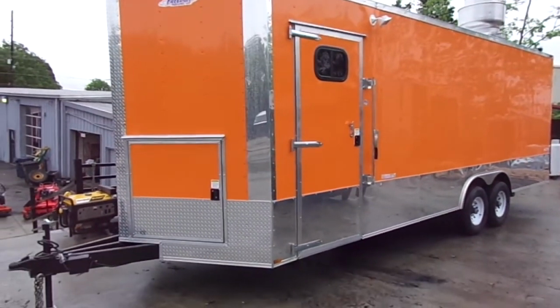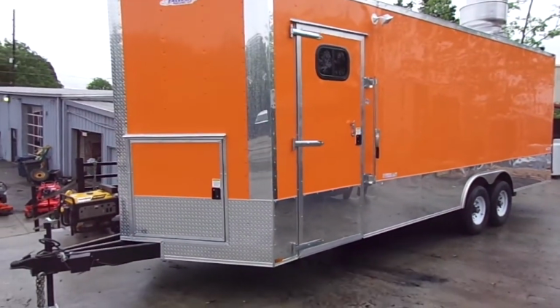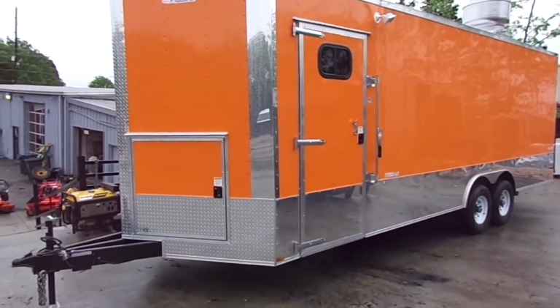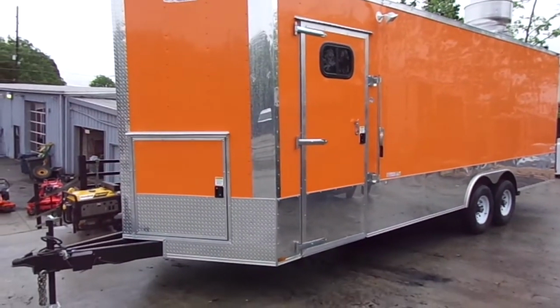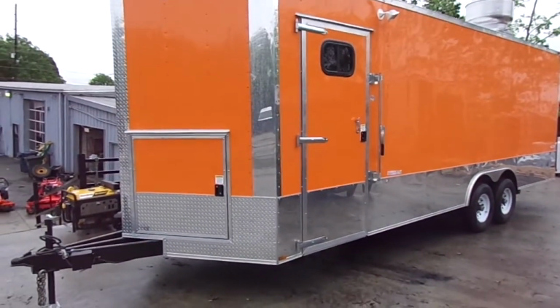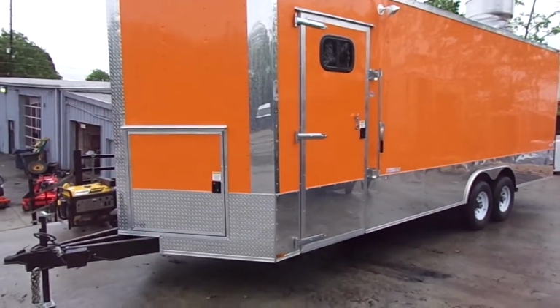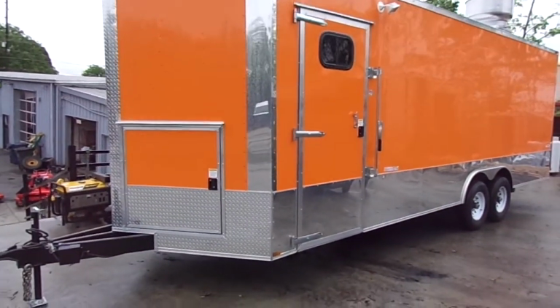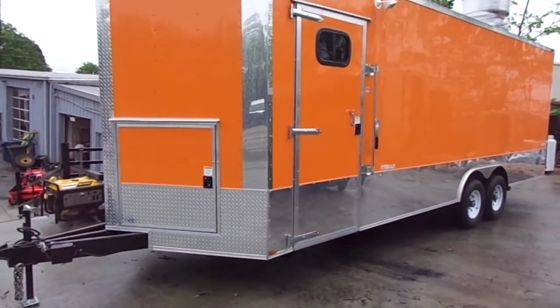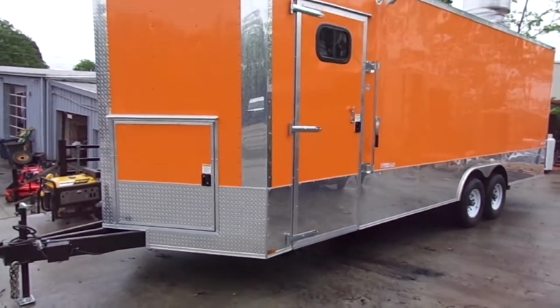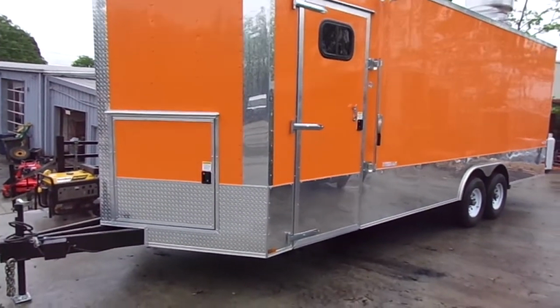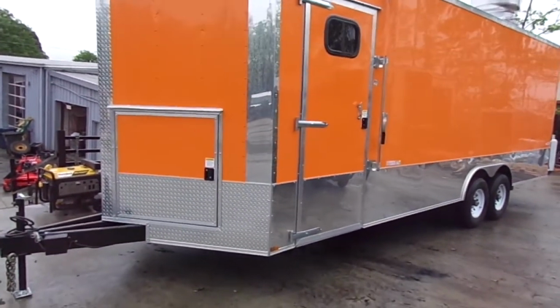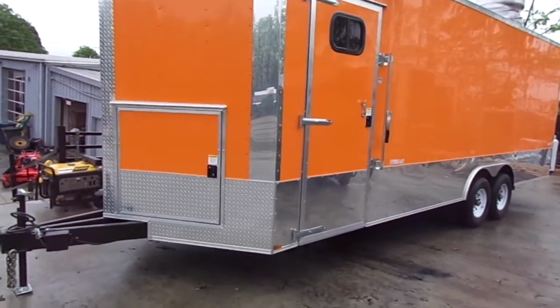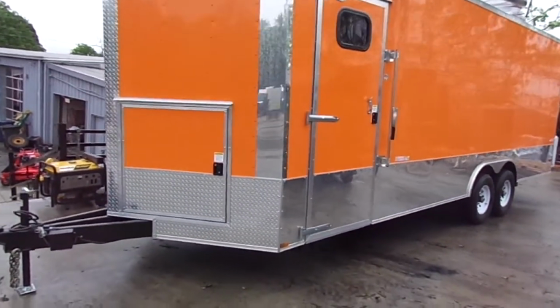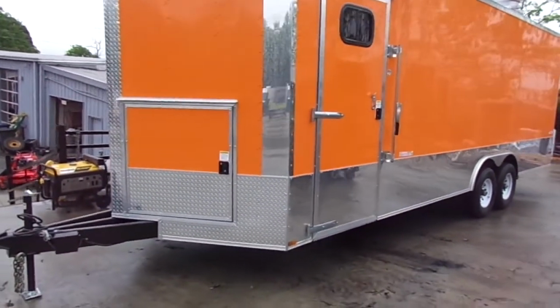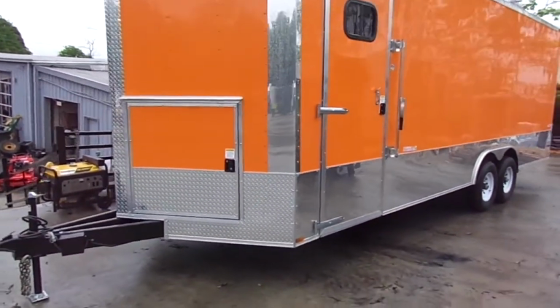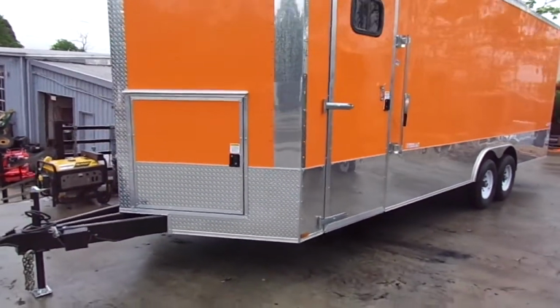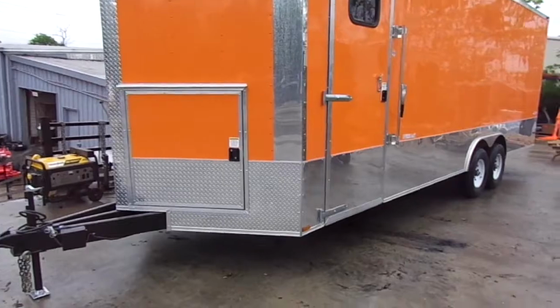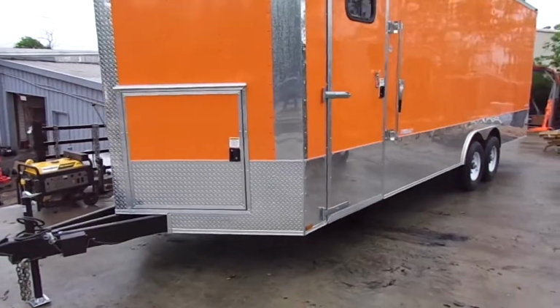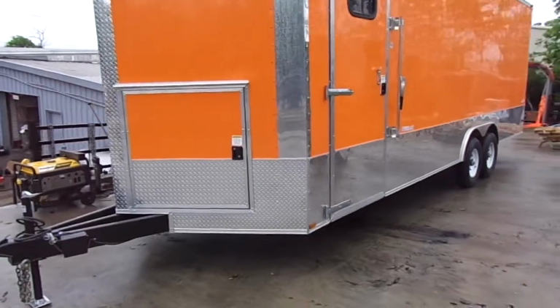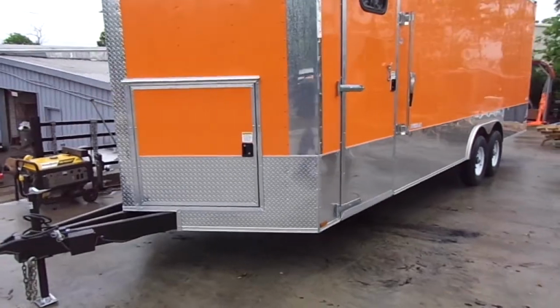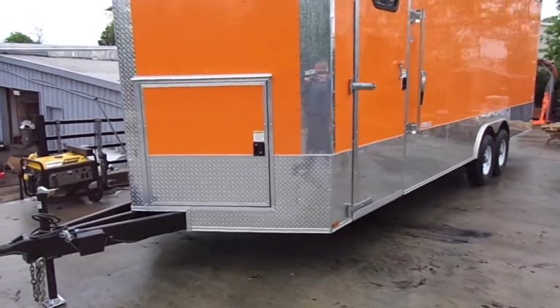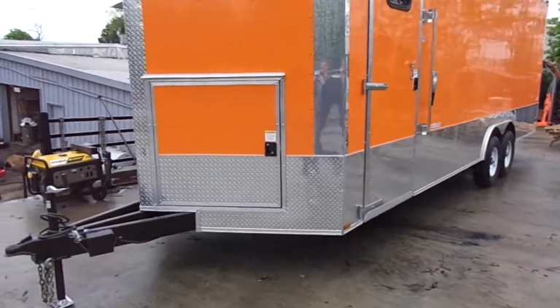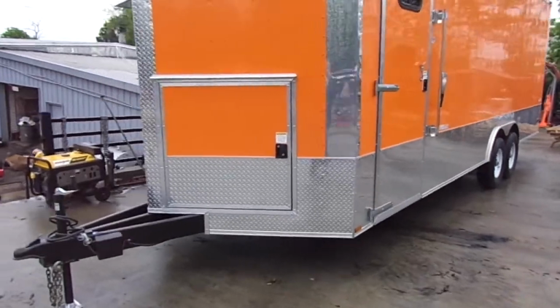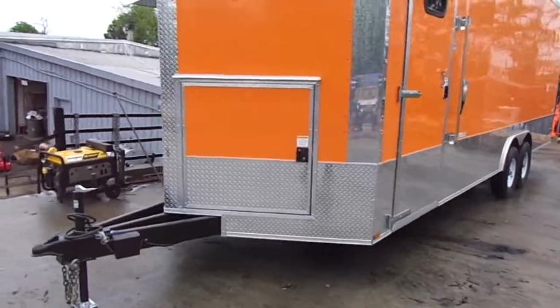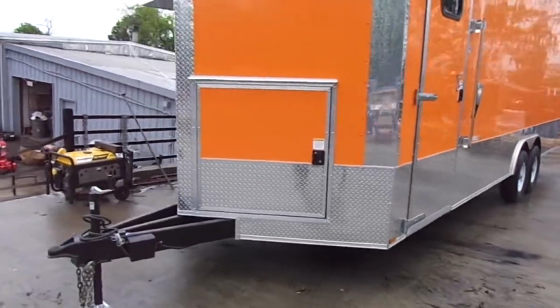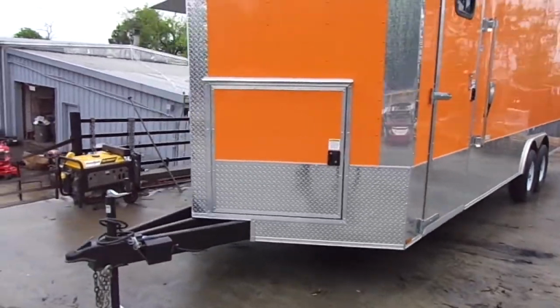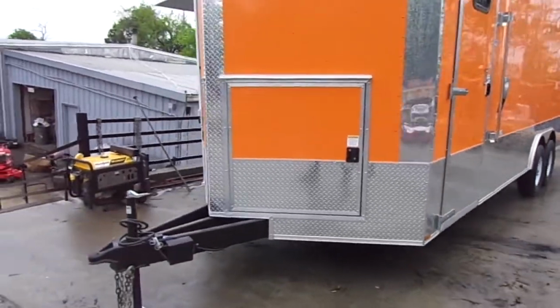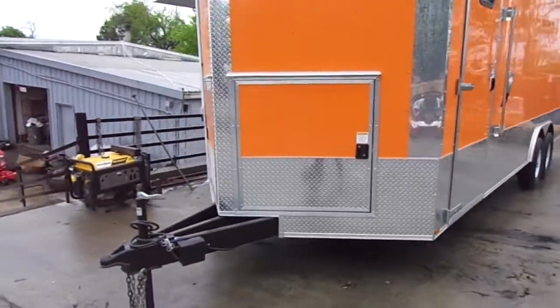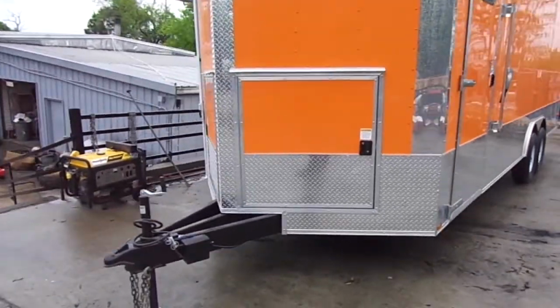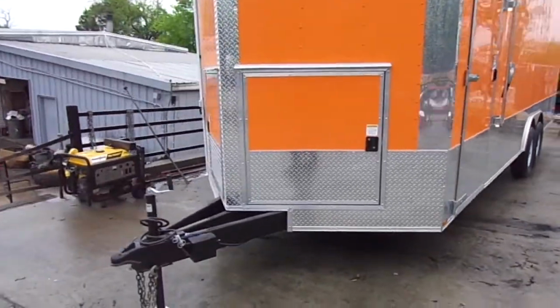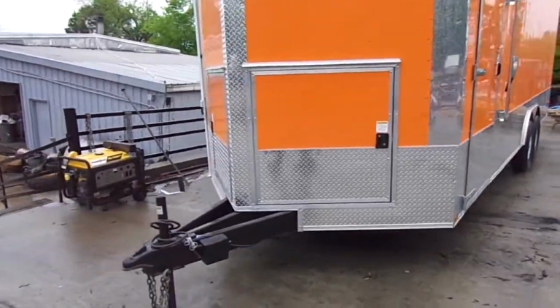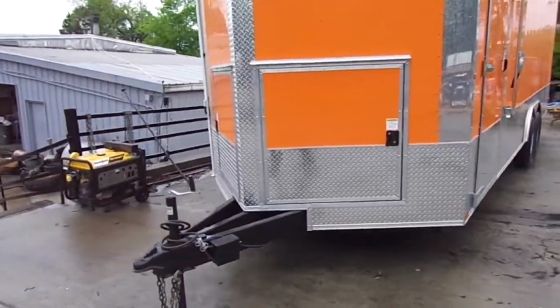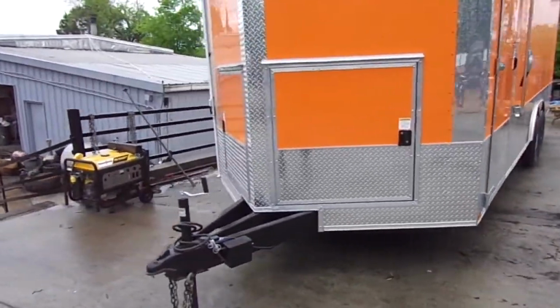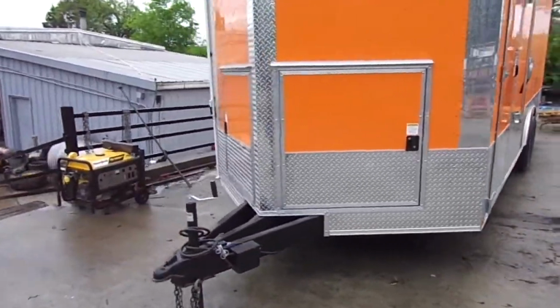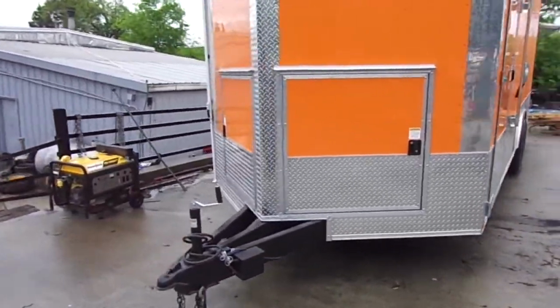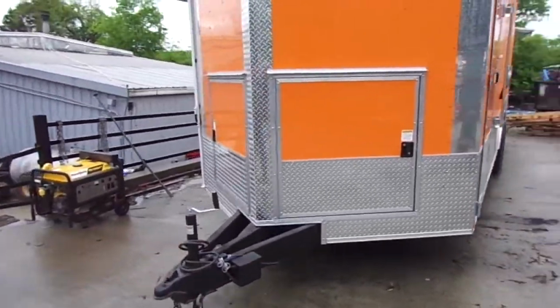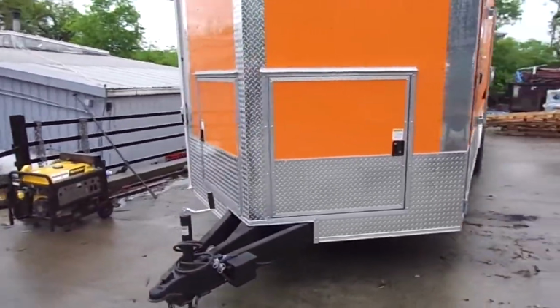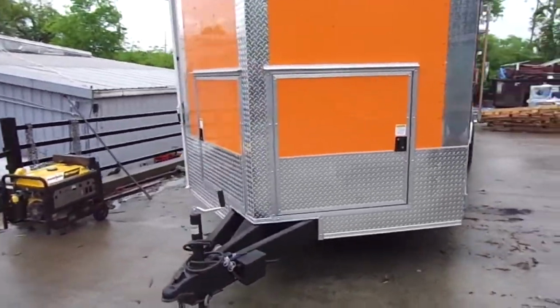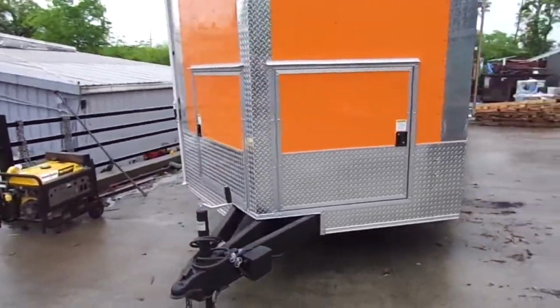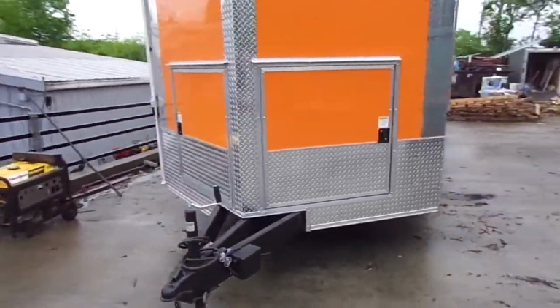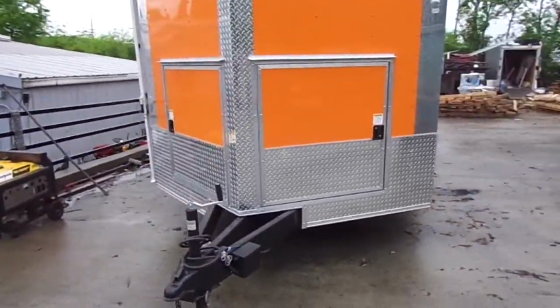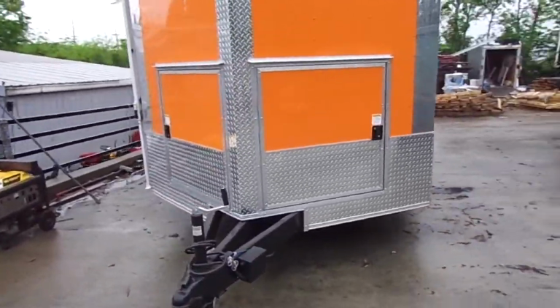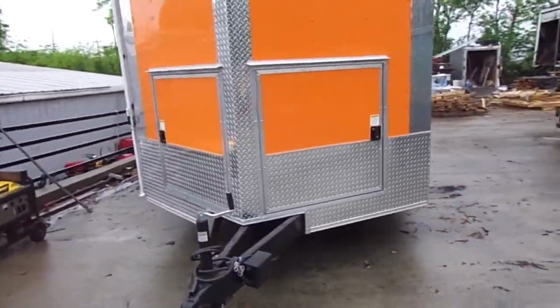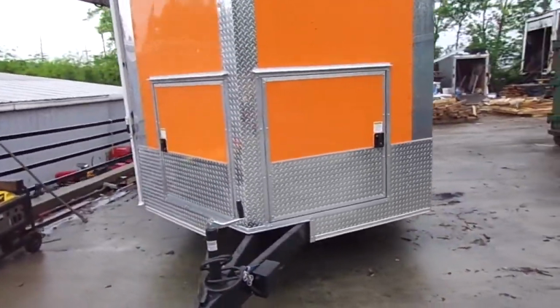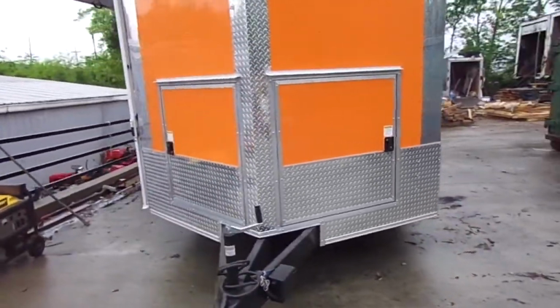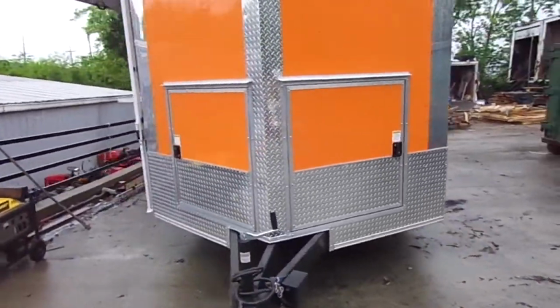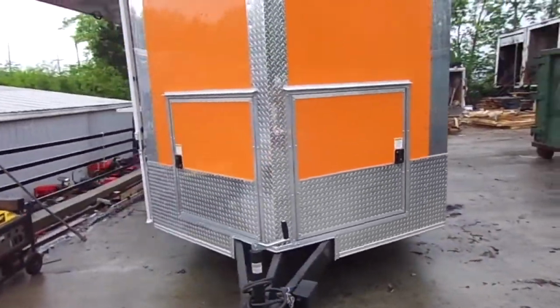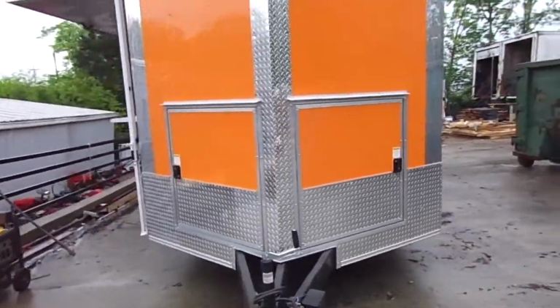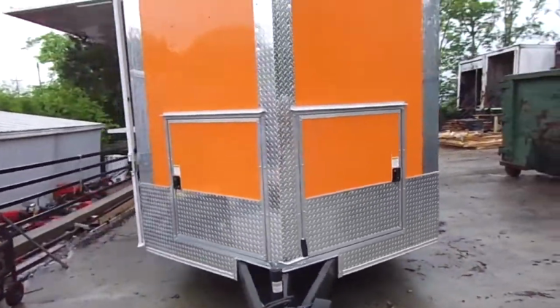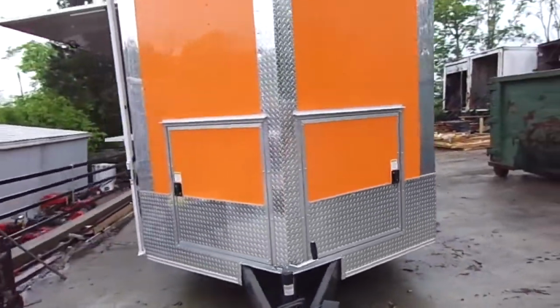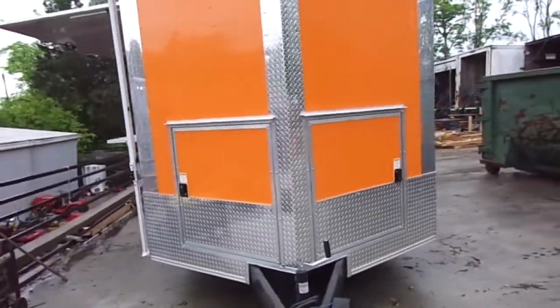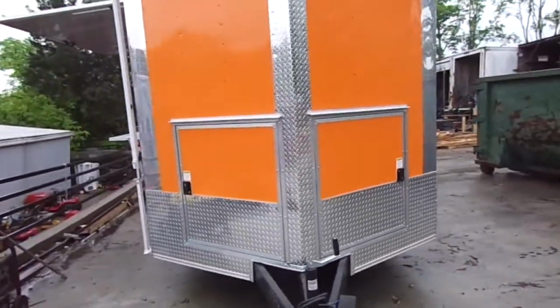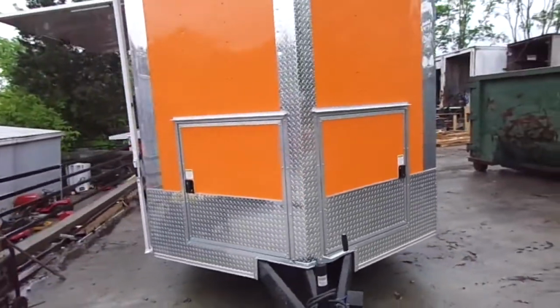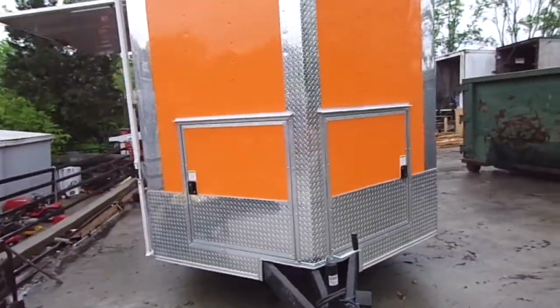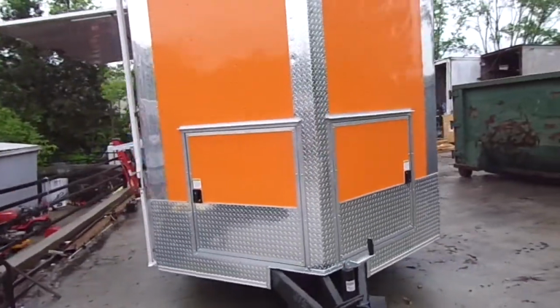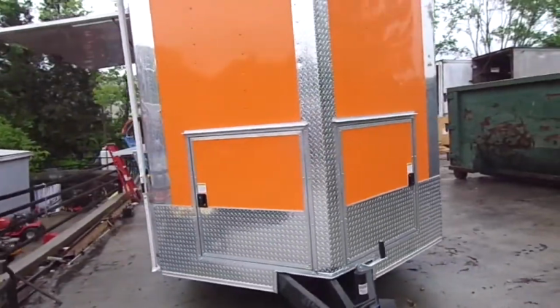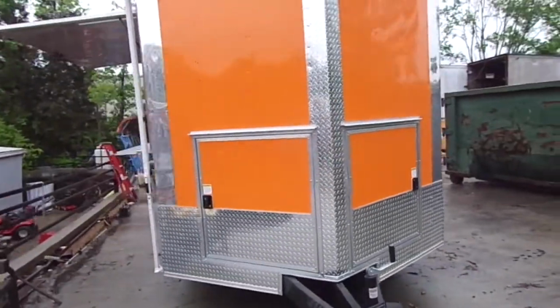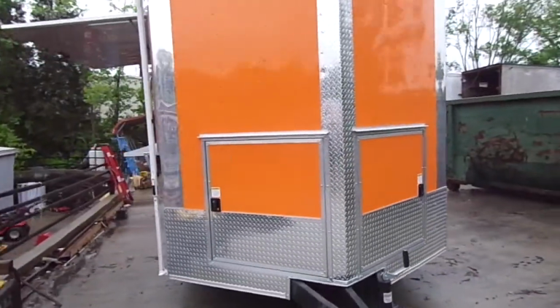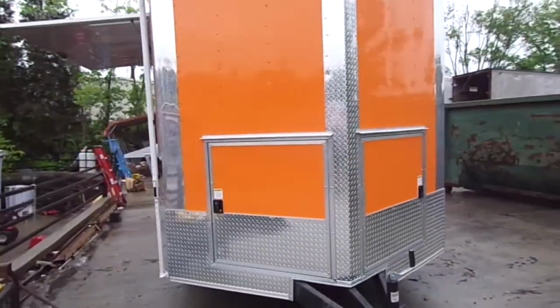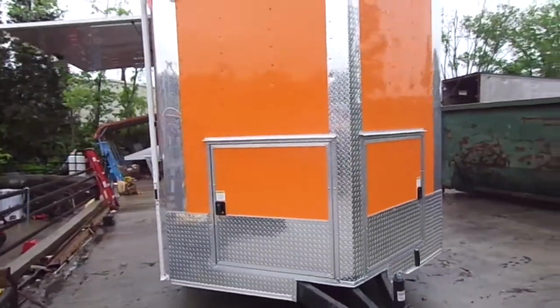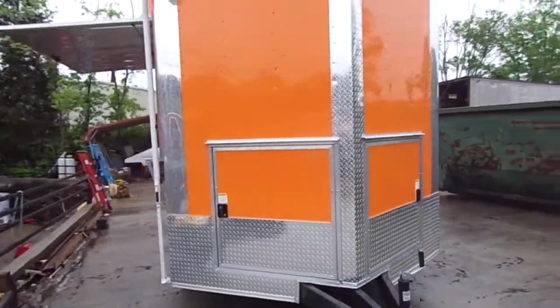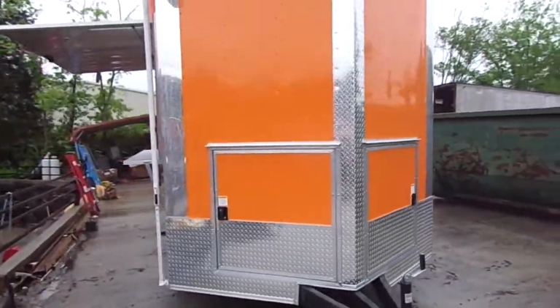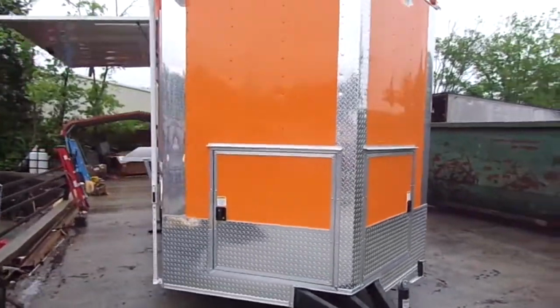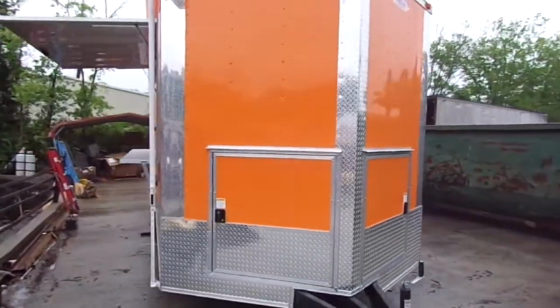It has an extended tongue on it. Give us a call anytime — we'll be glad to design the concession to fit your needs.